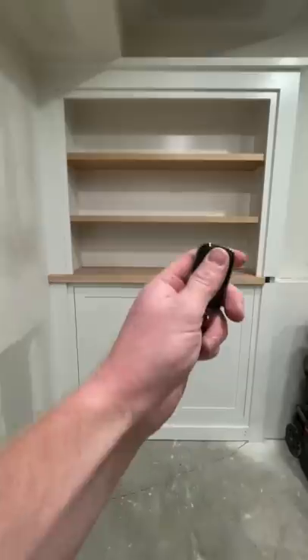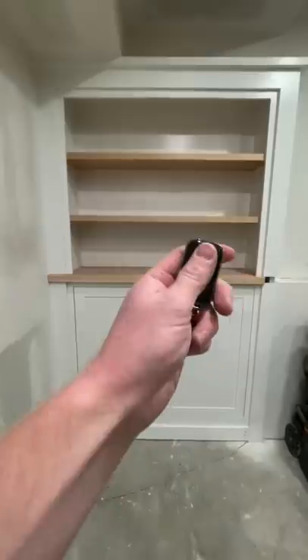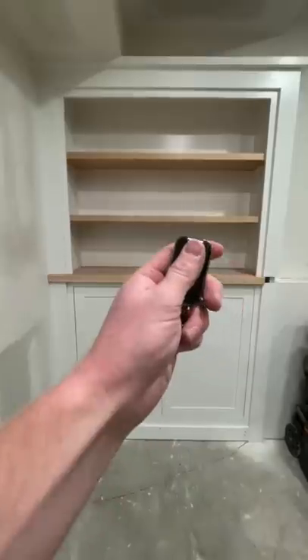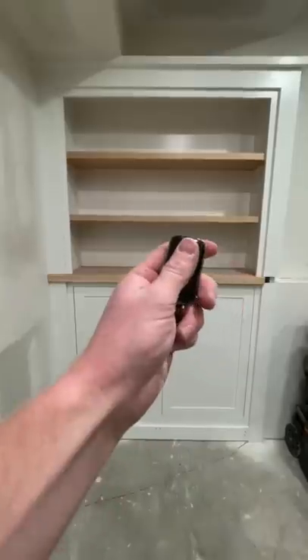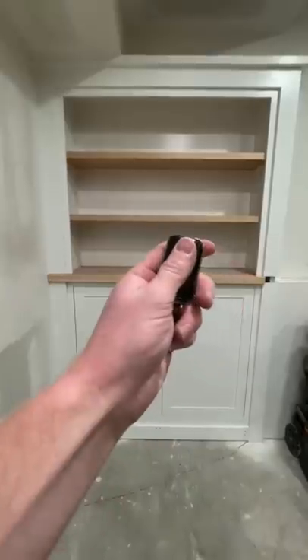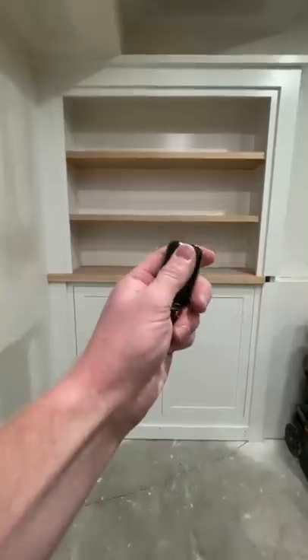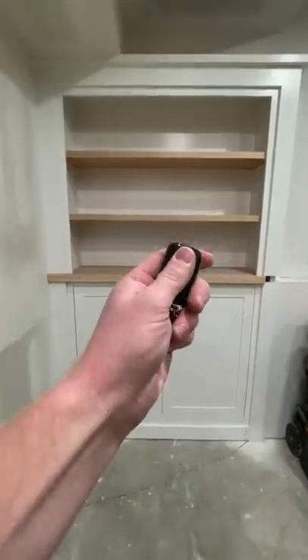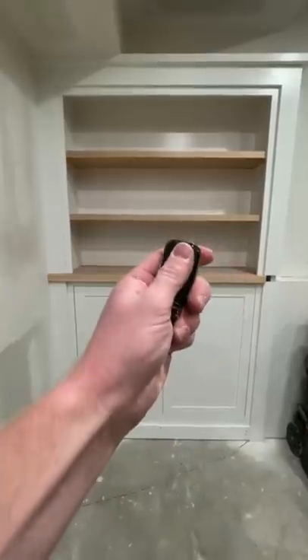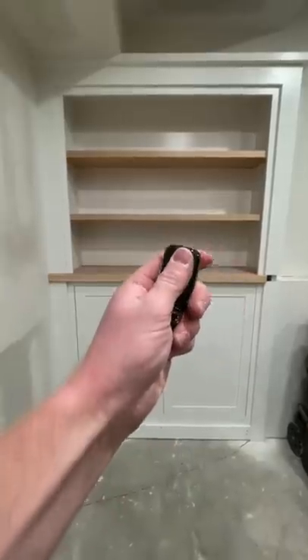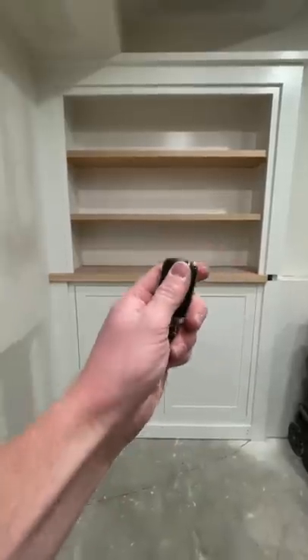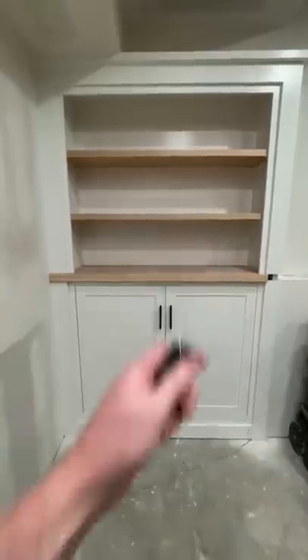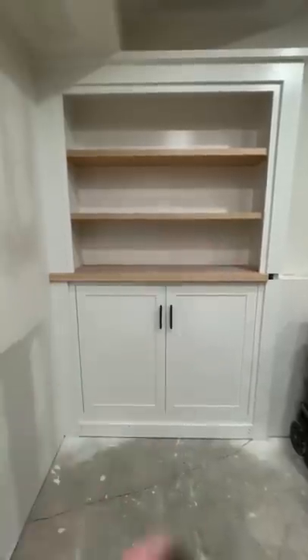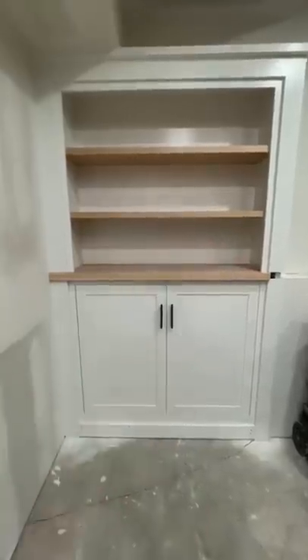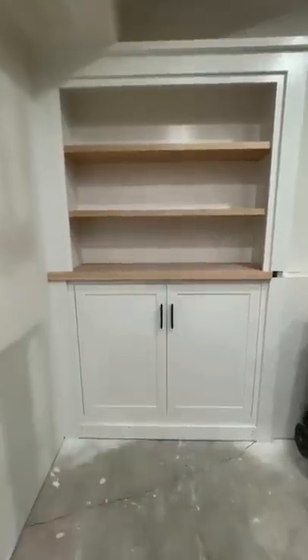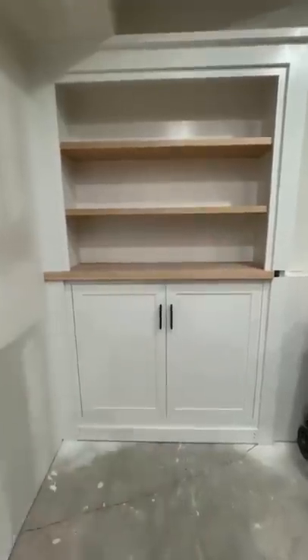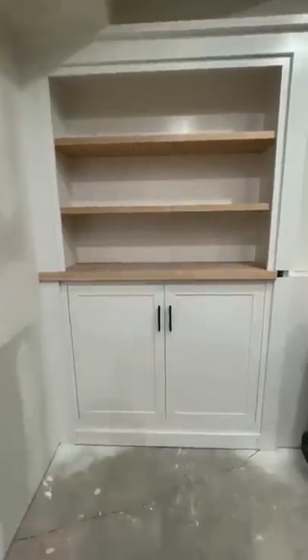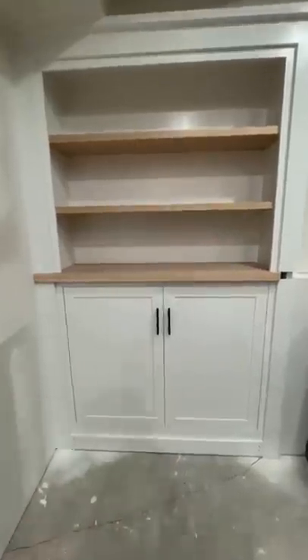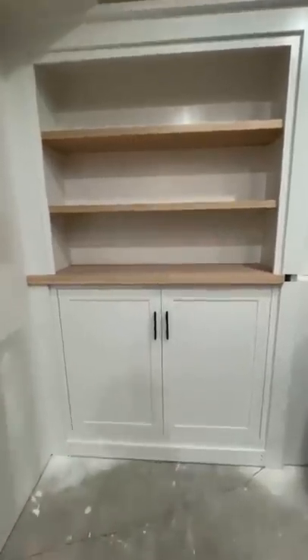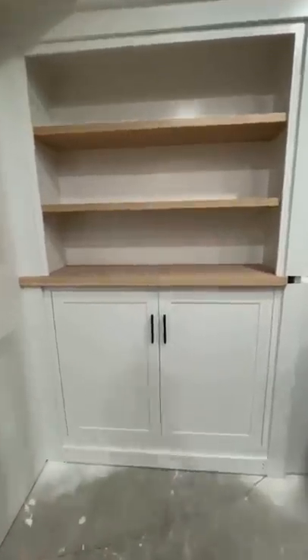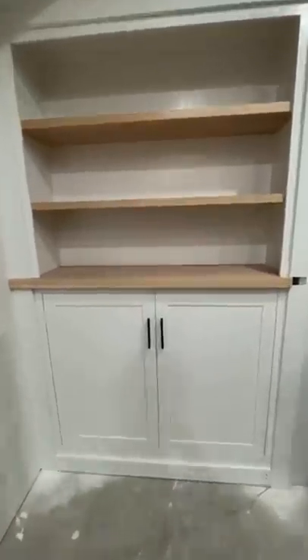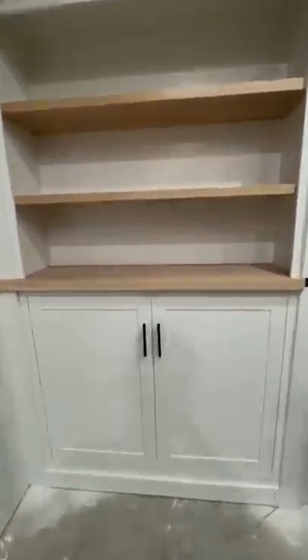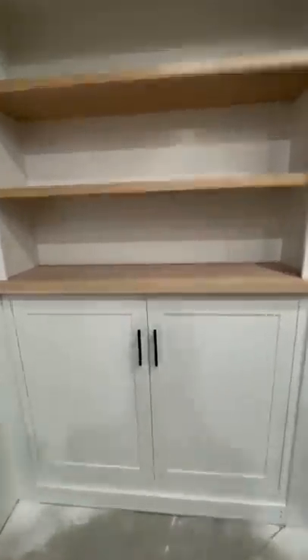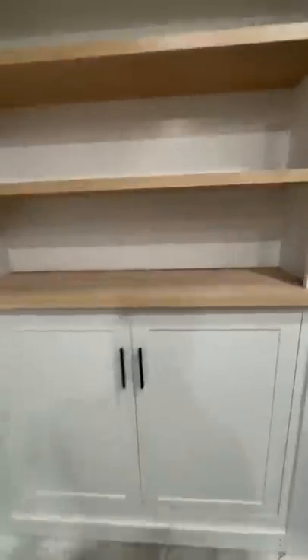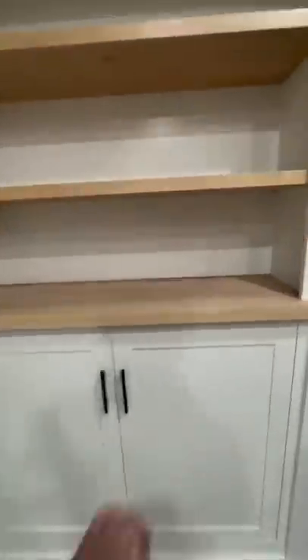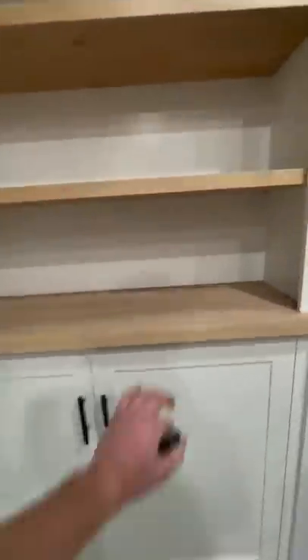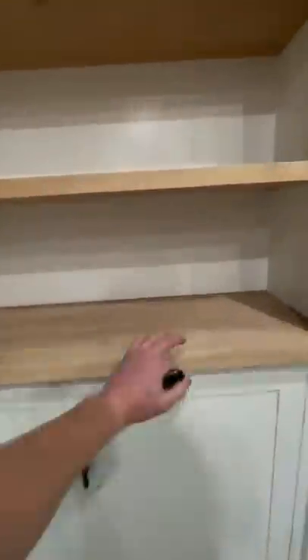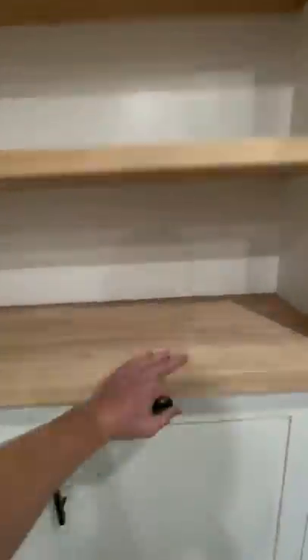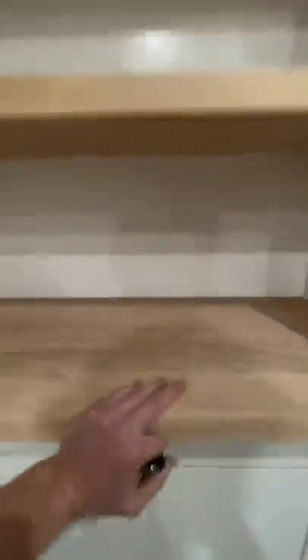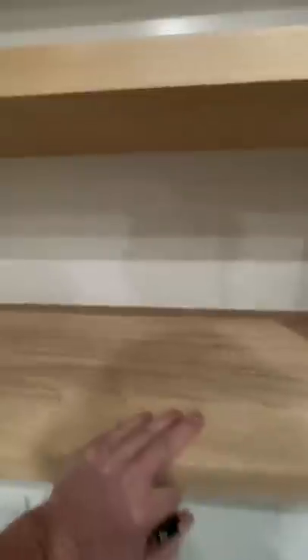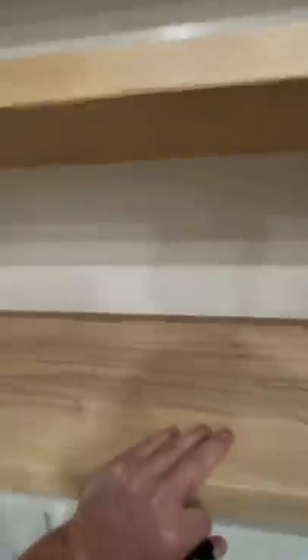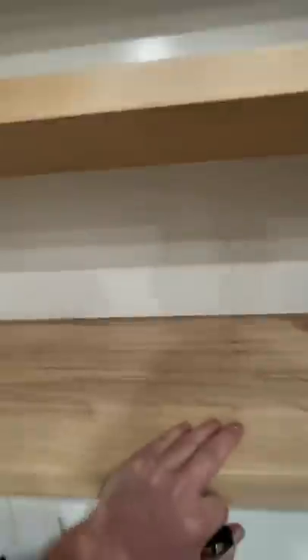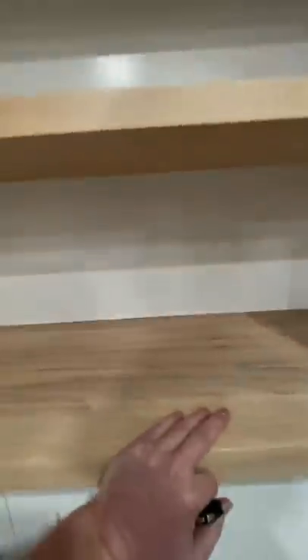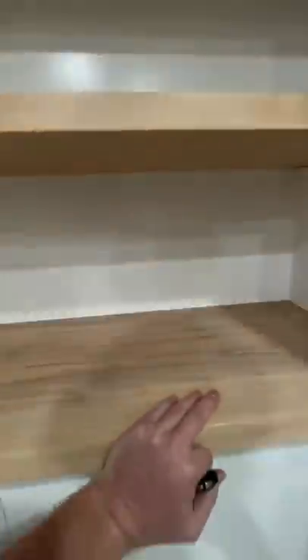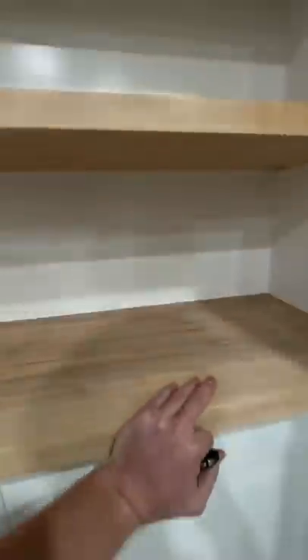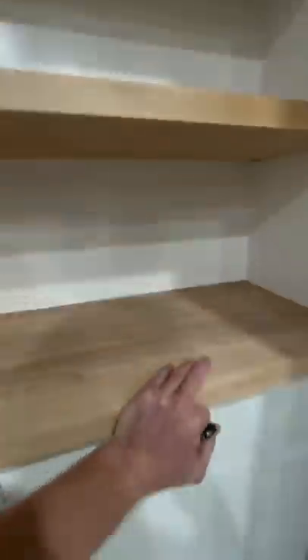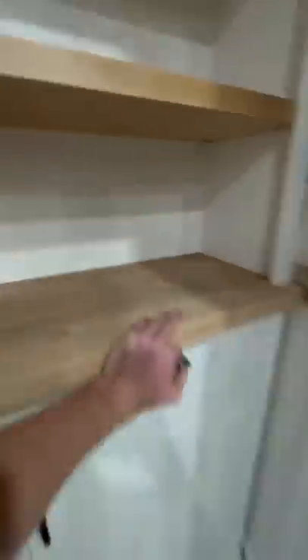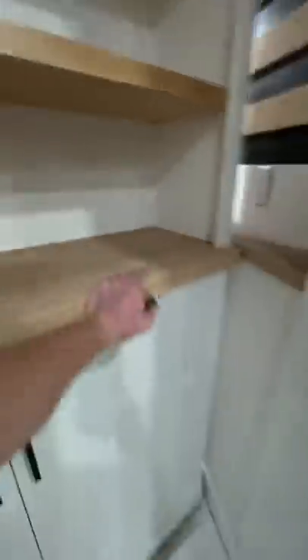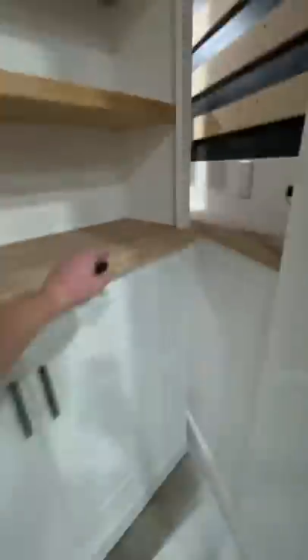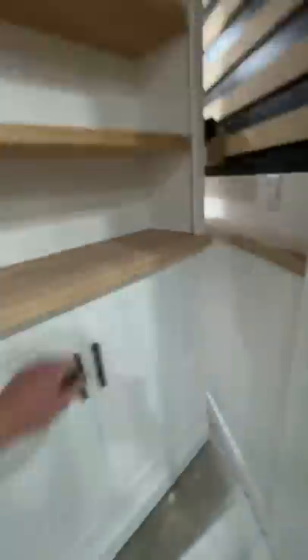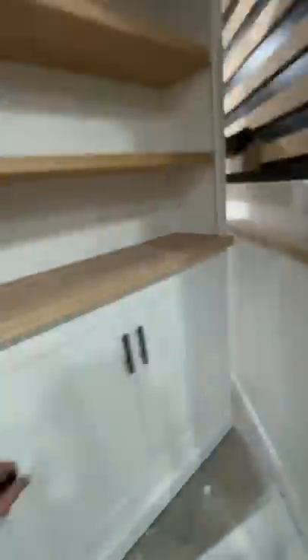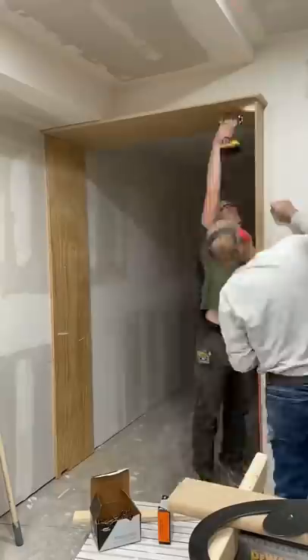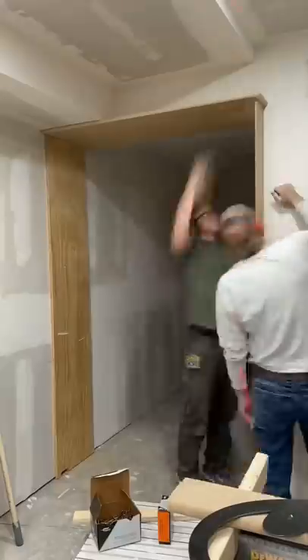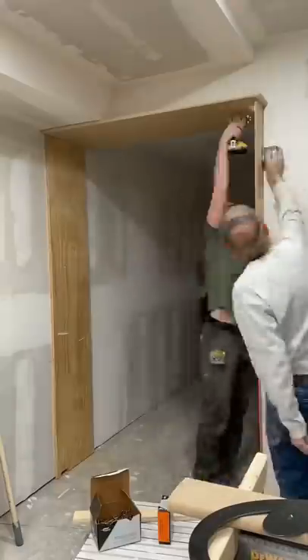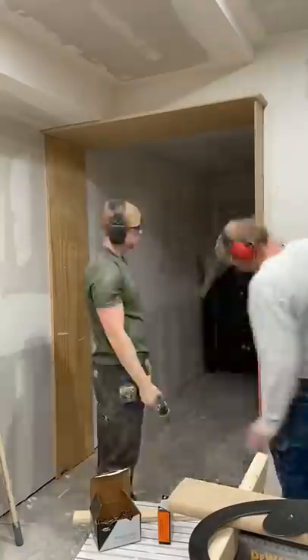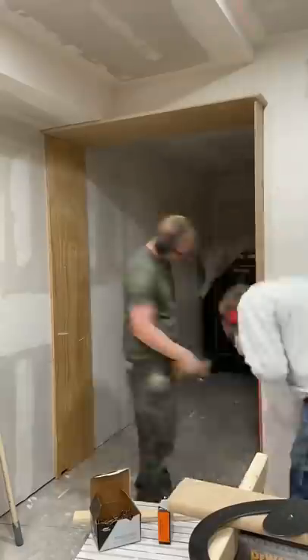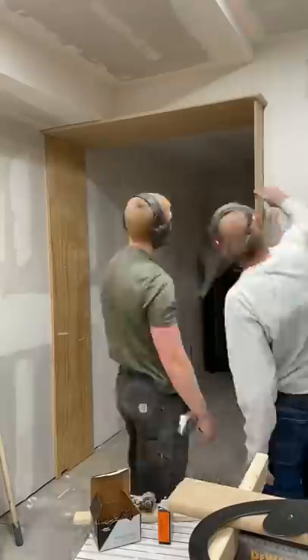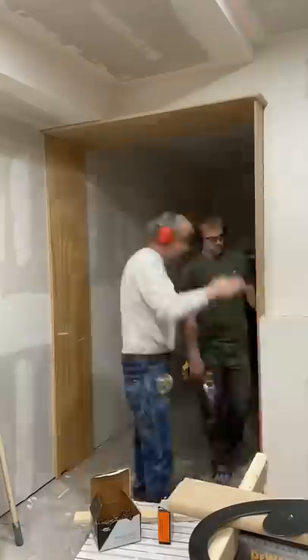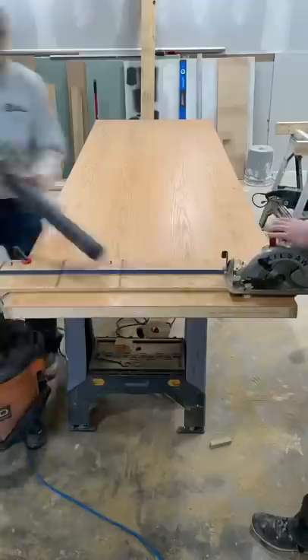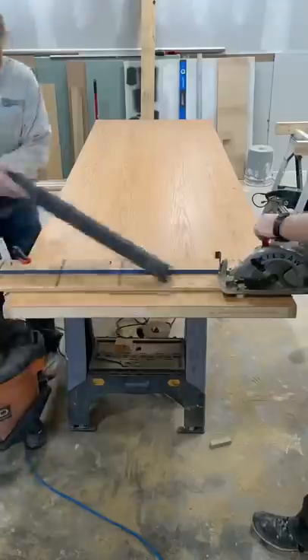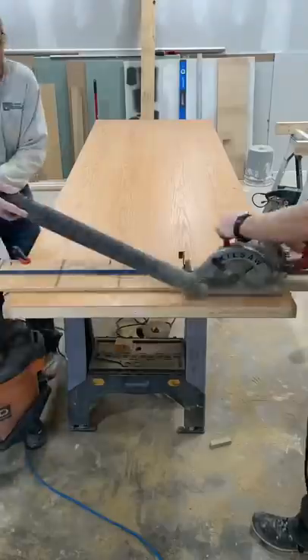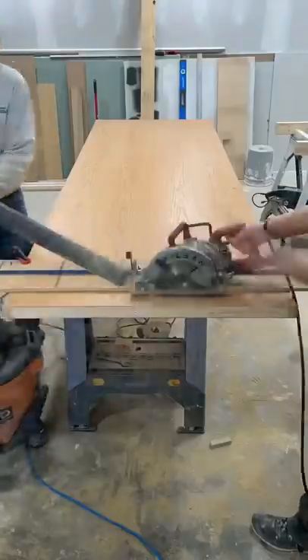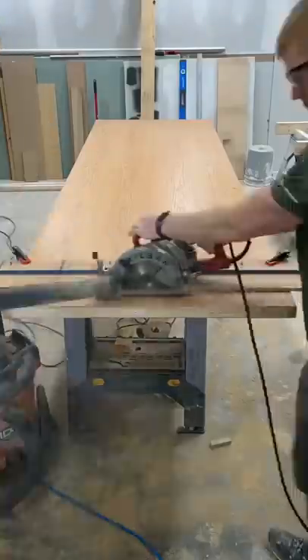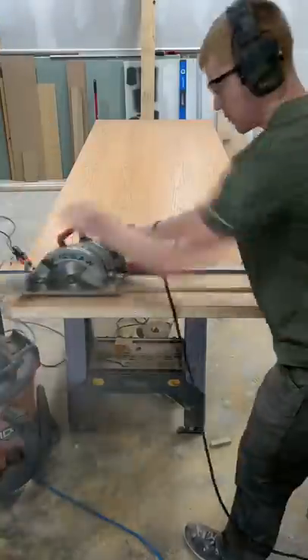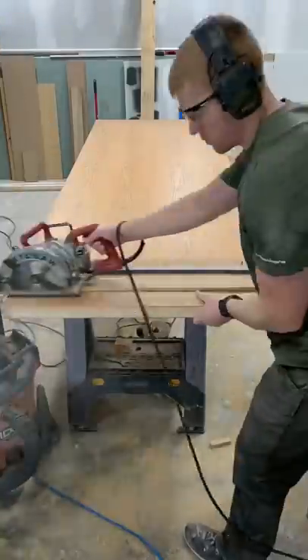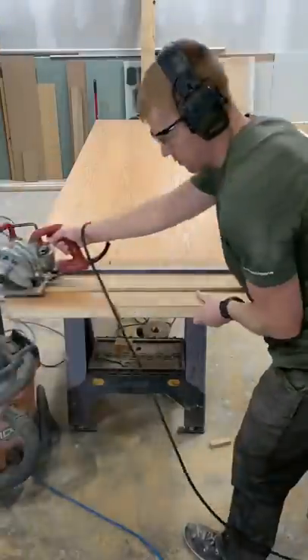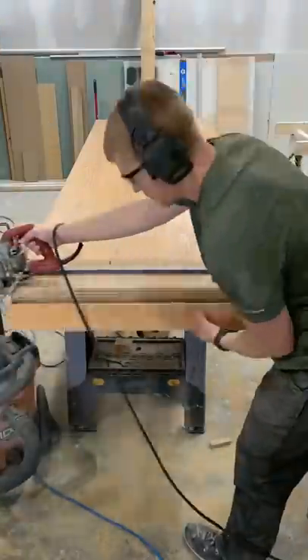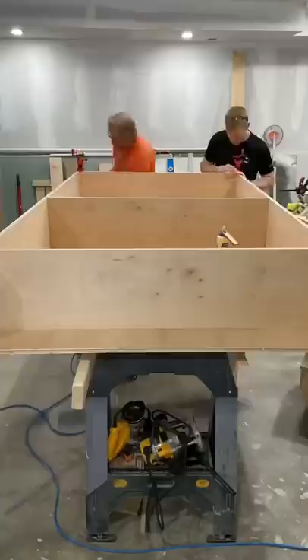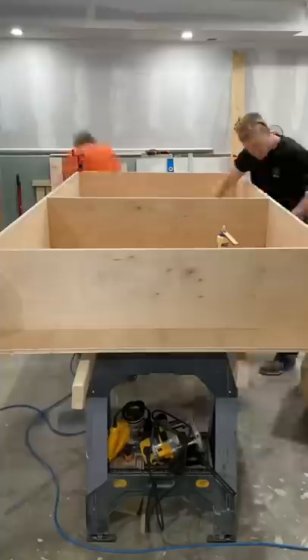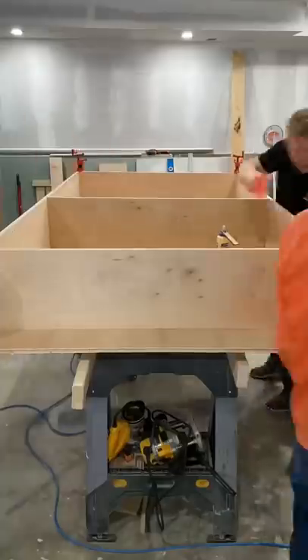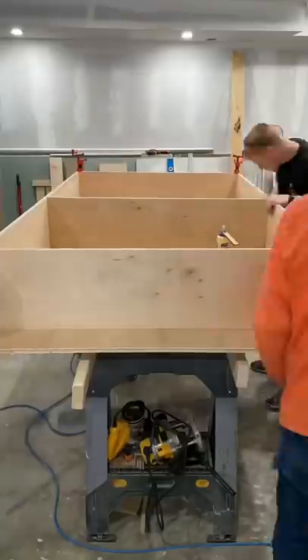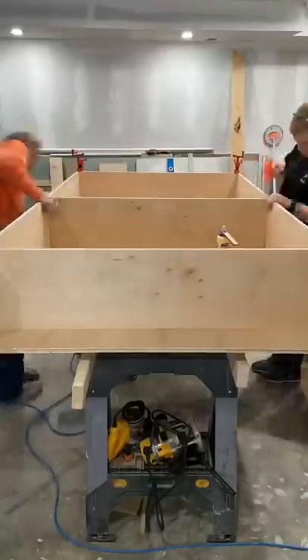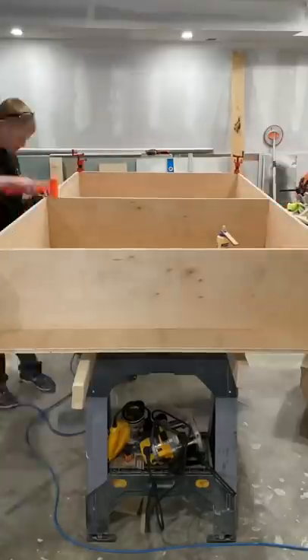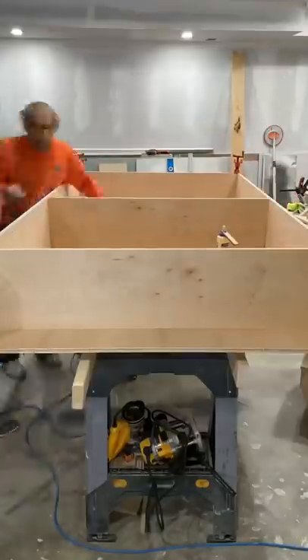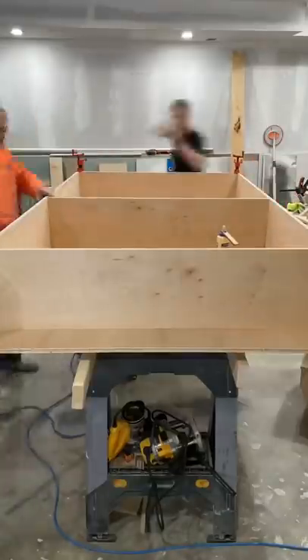I've got about a million questions on how to make this, so here's a quick down and dirty. There are three main parts: the door frame, the door, and the bookshelf.